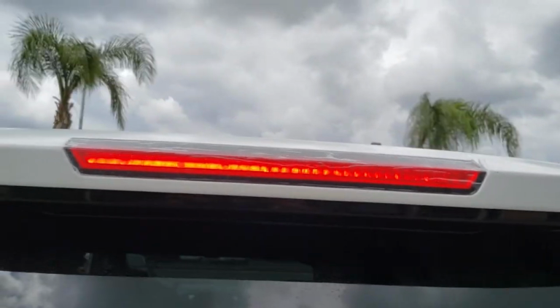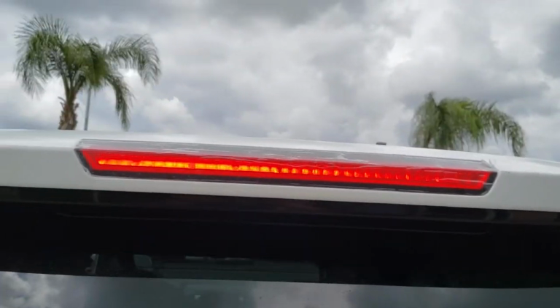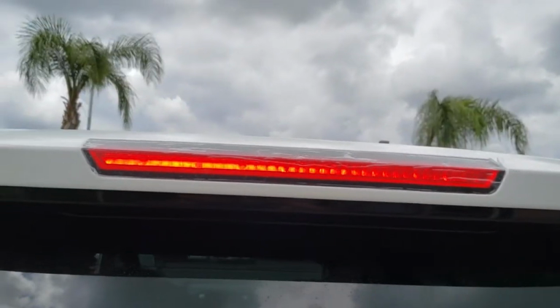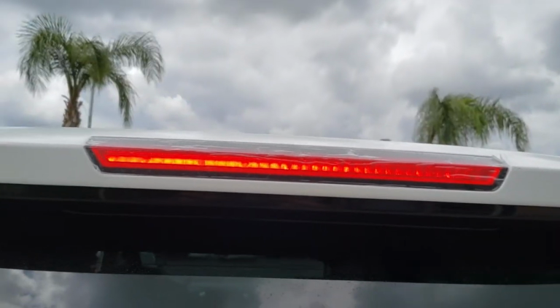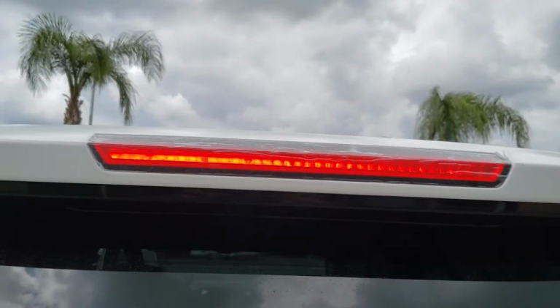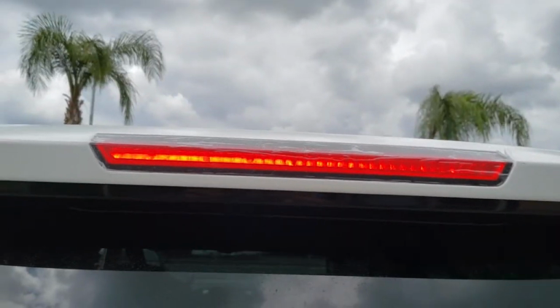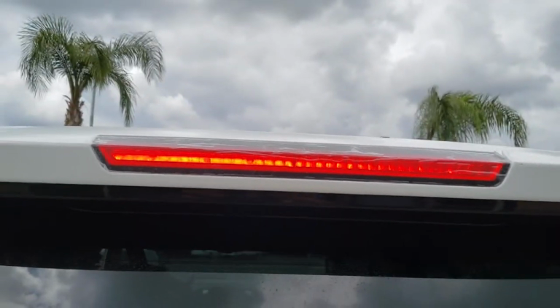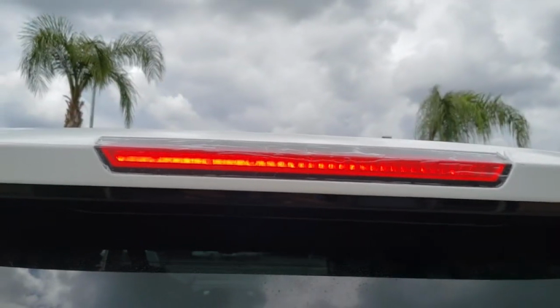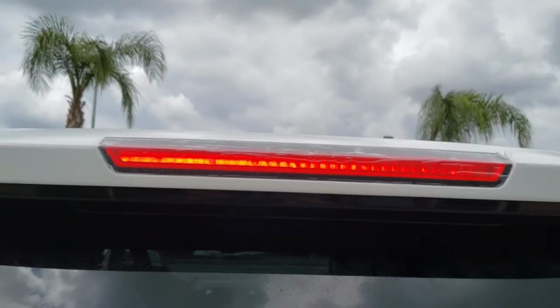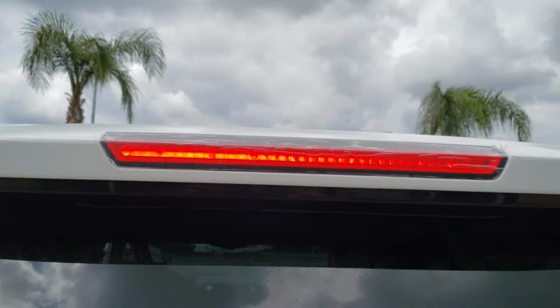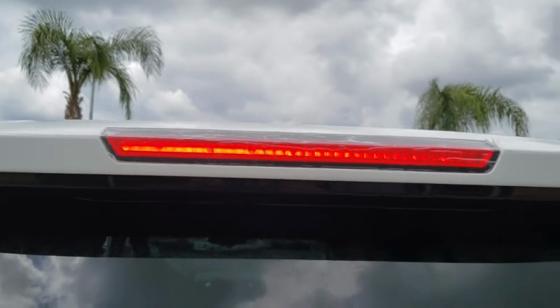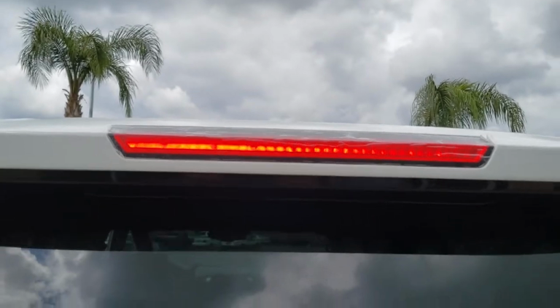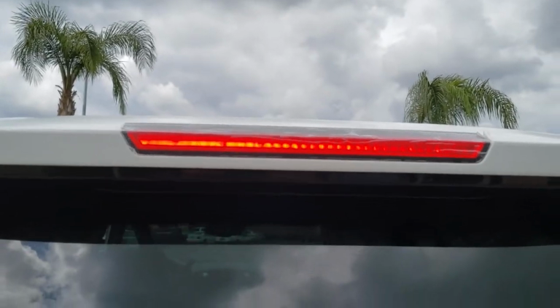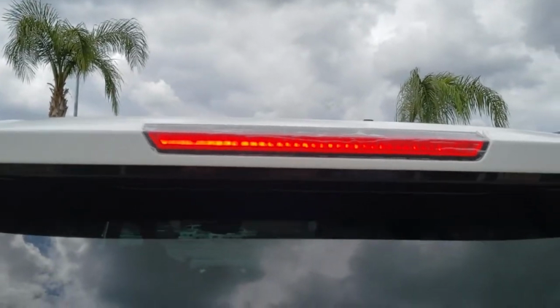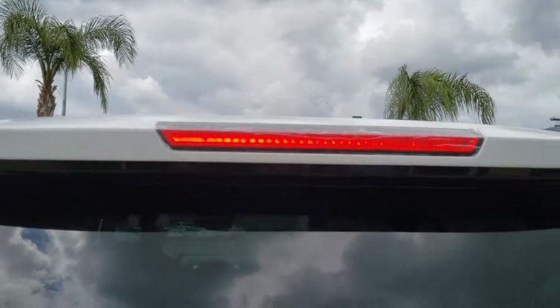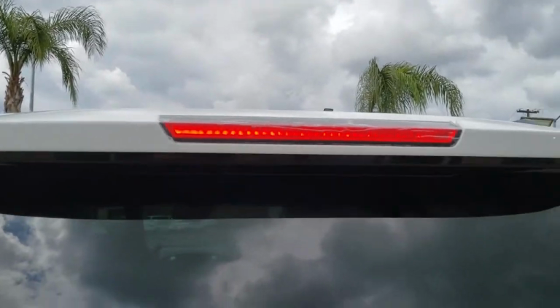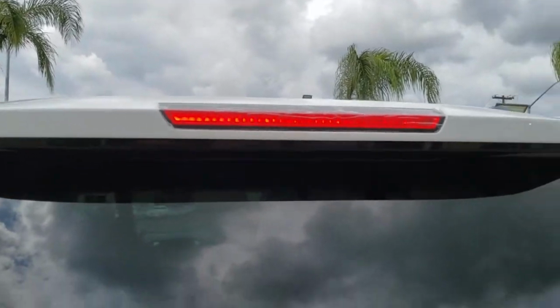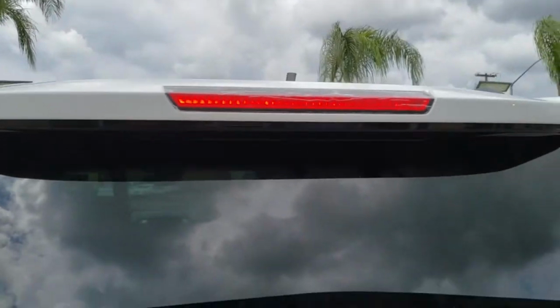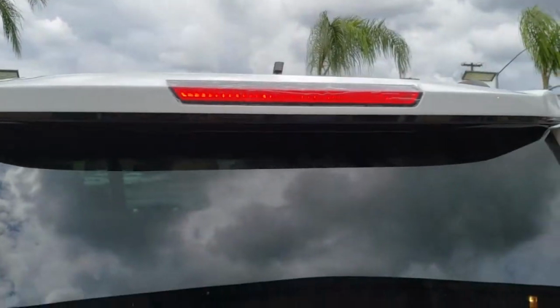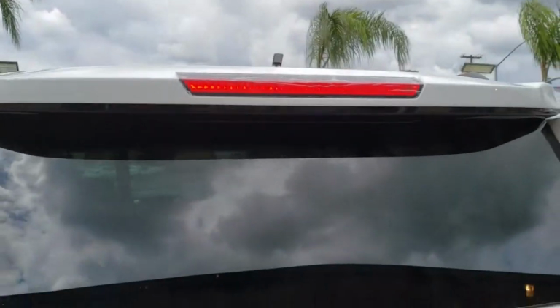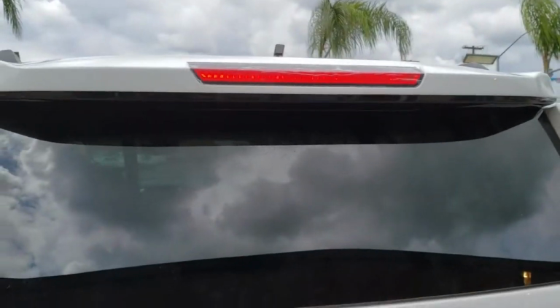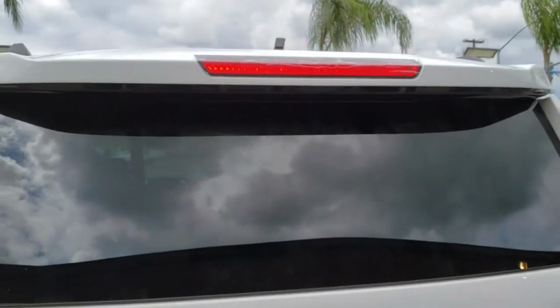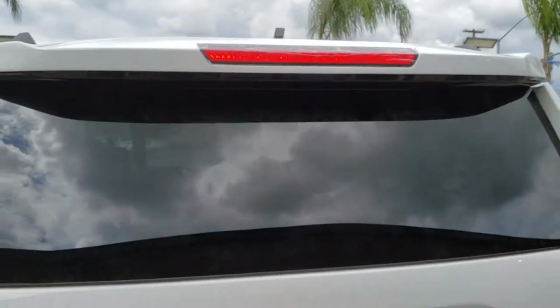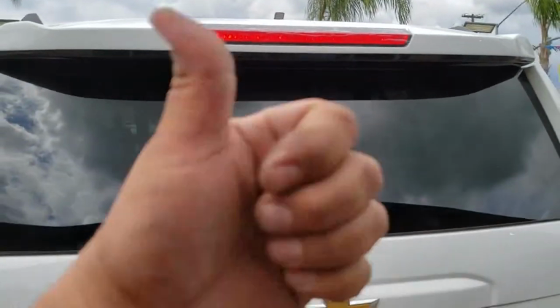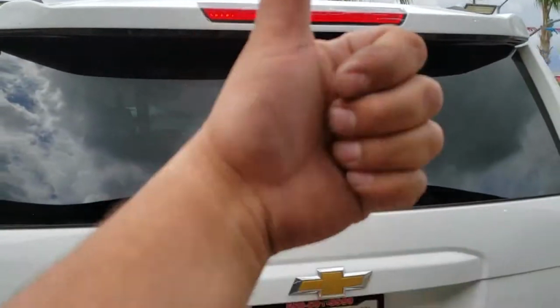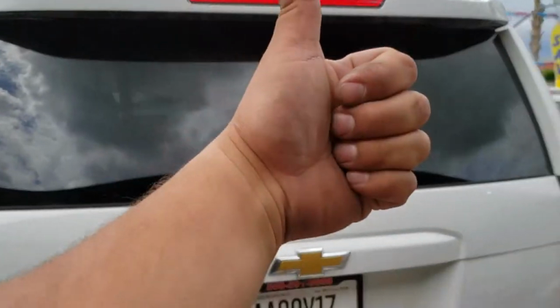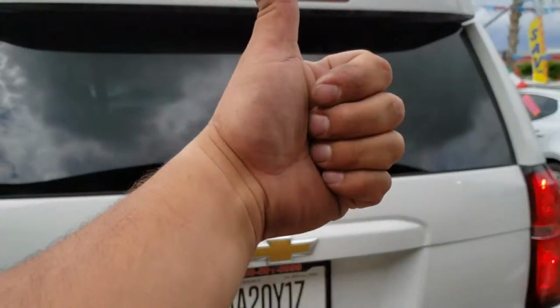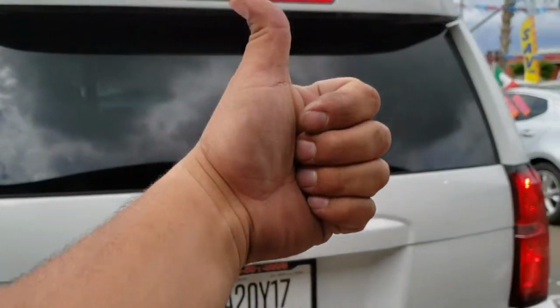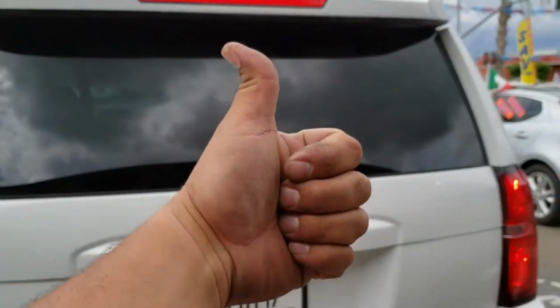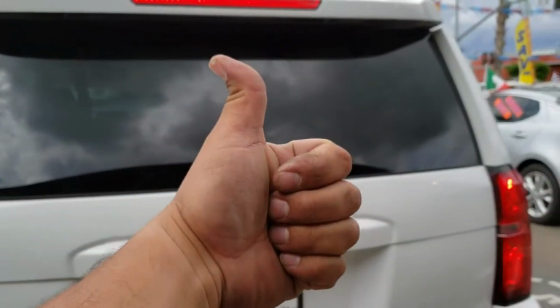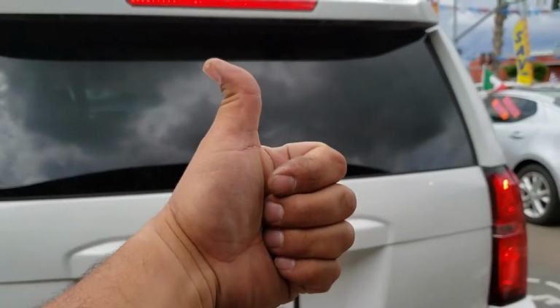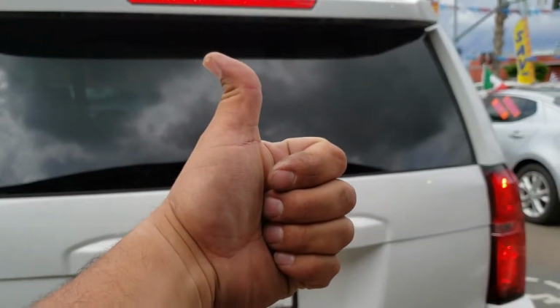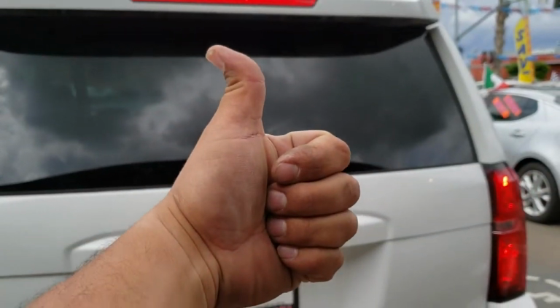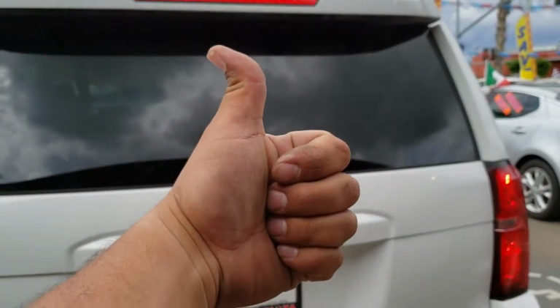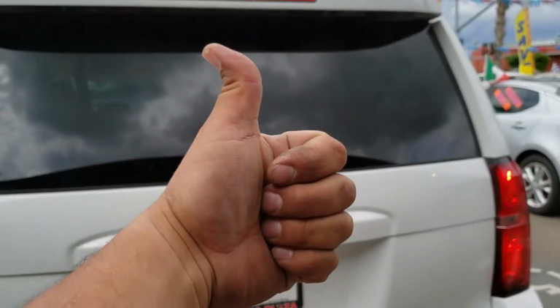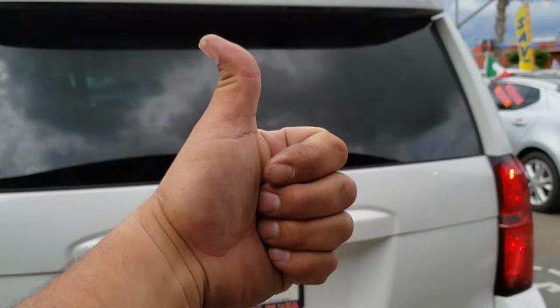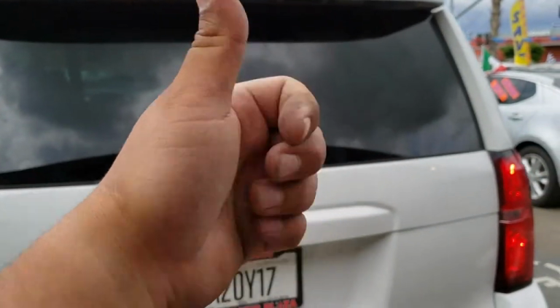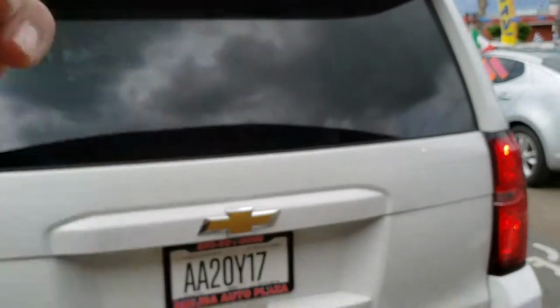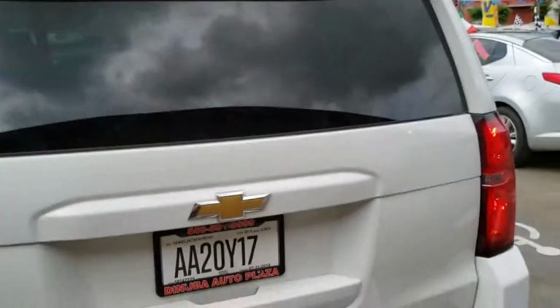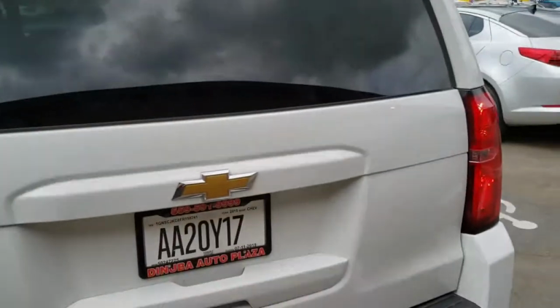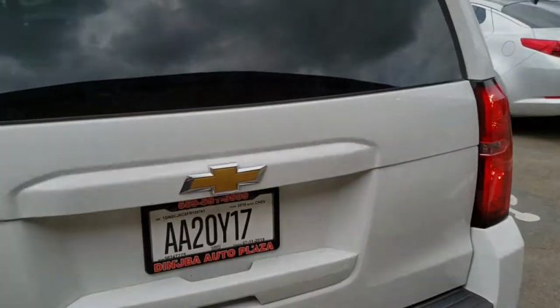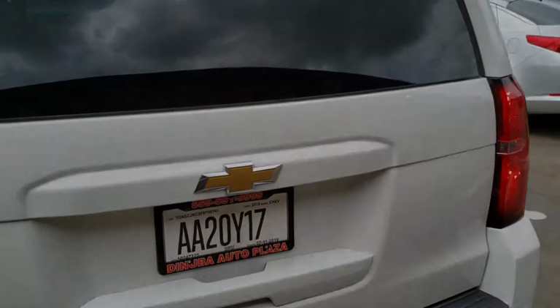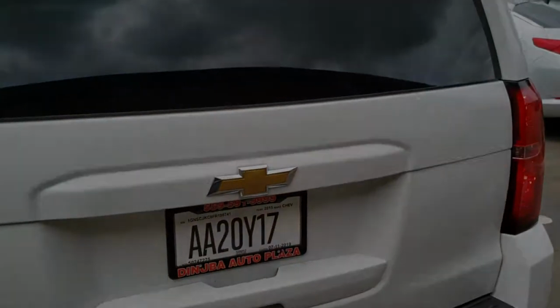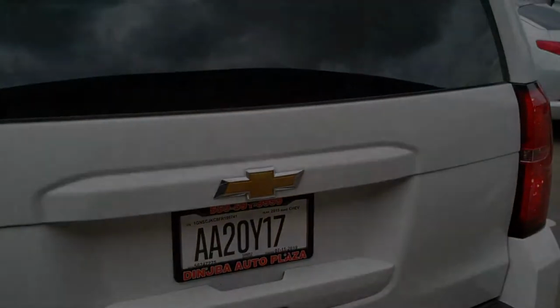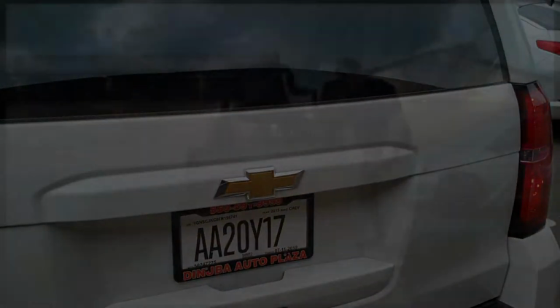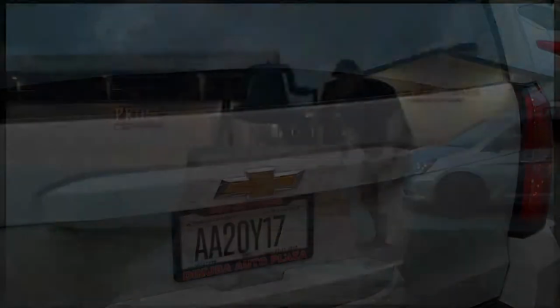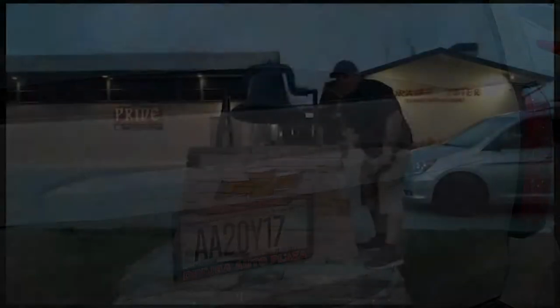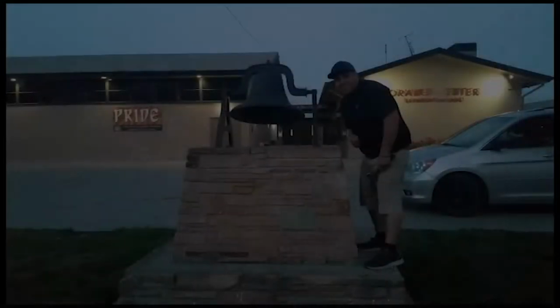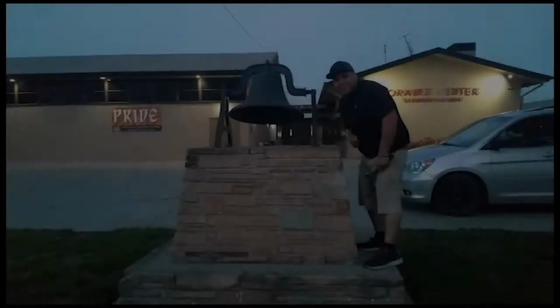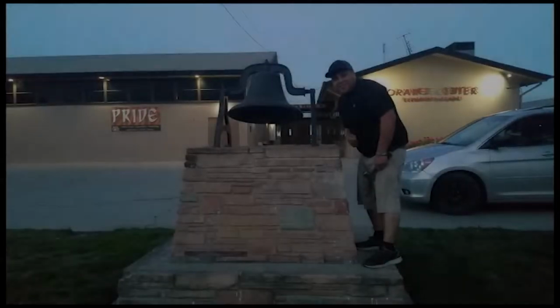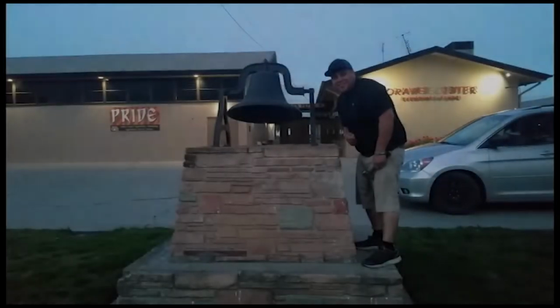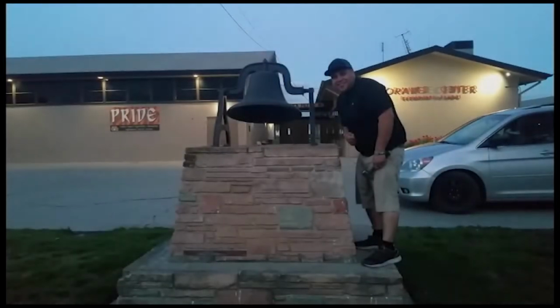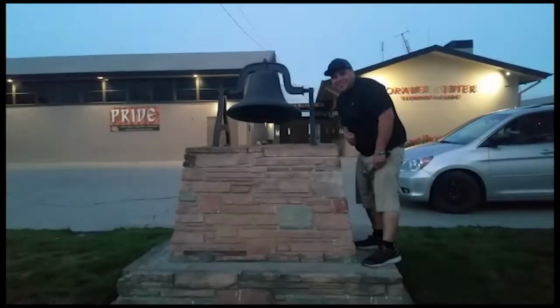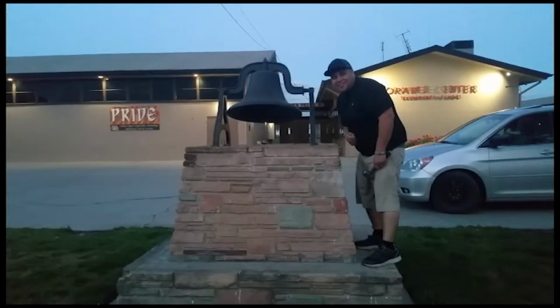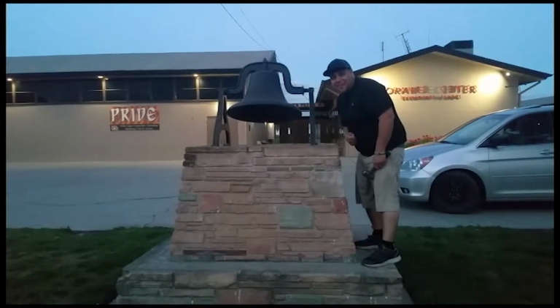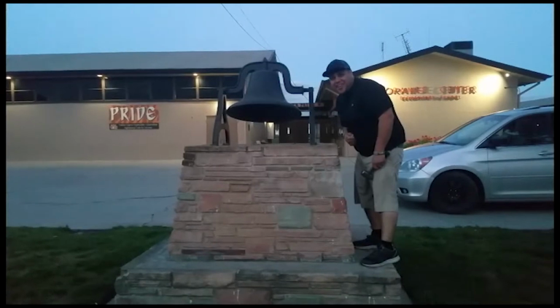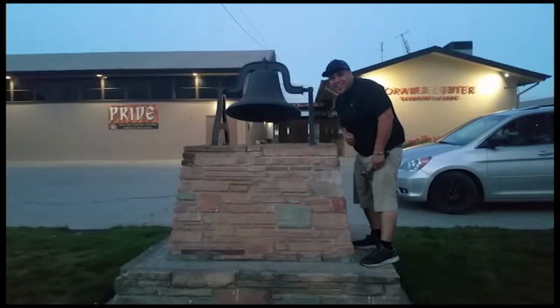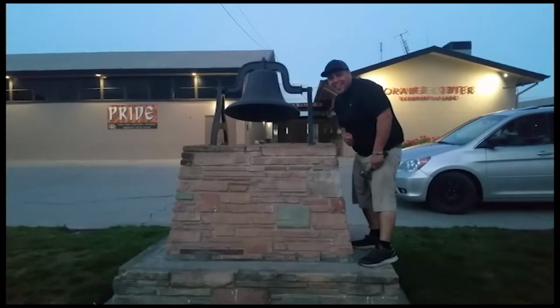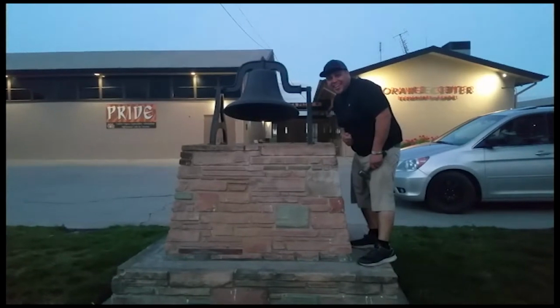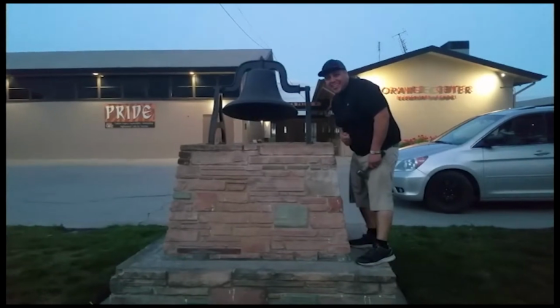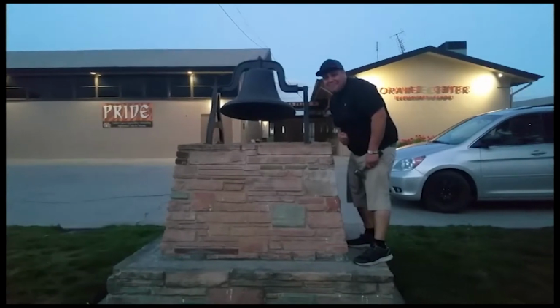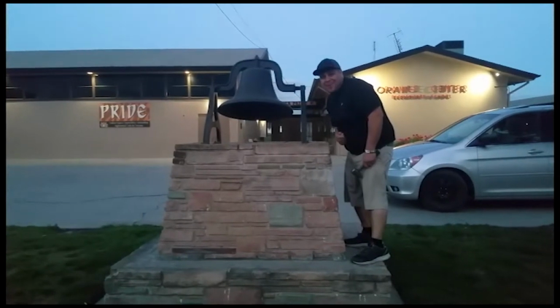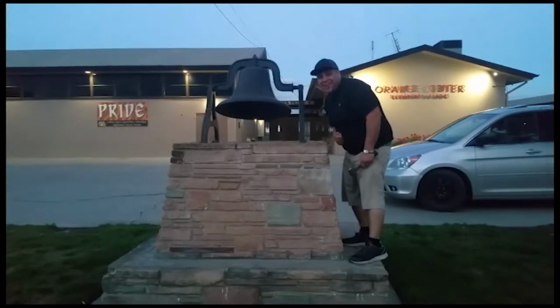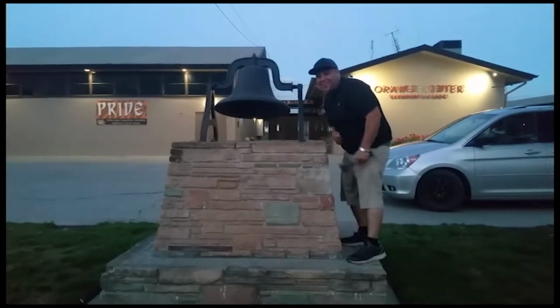Sweet — there it is. Thank you for watching. Please like and subscribe, and don't forget to hit that bell.